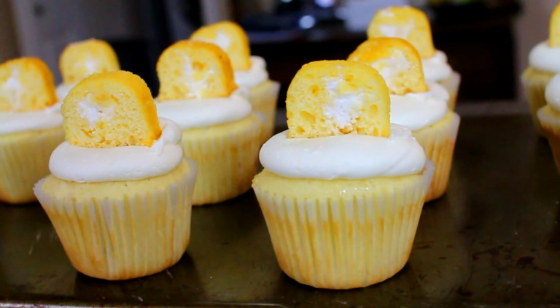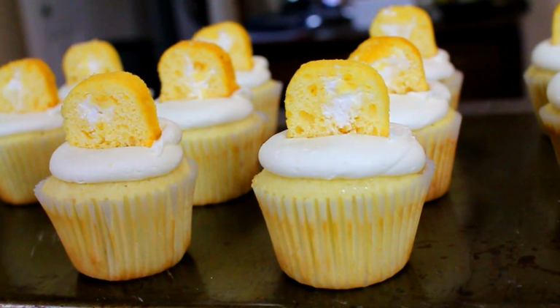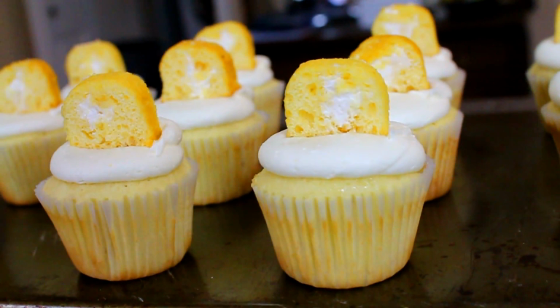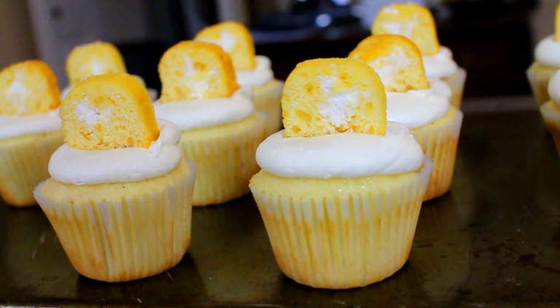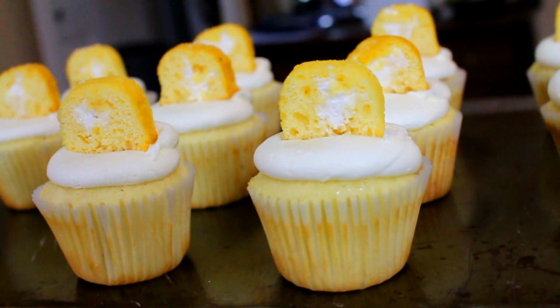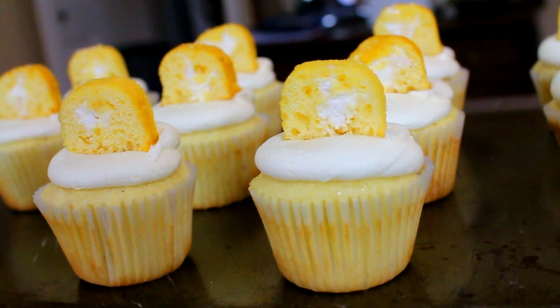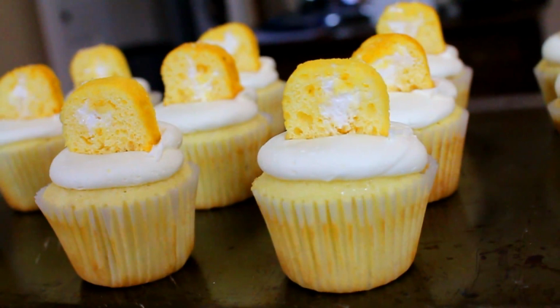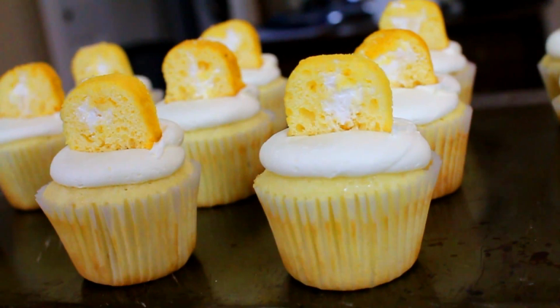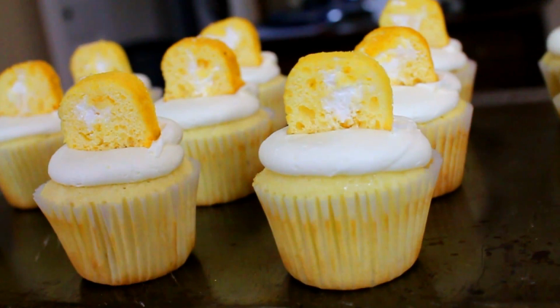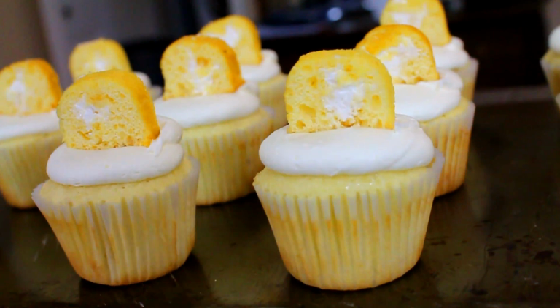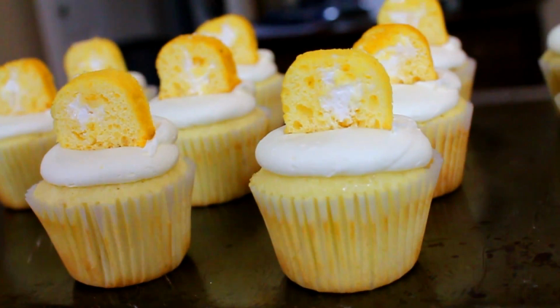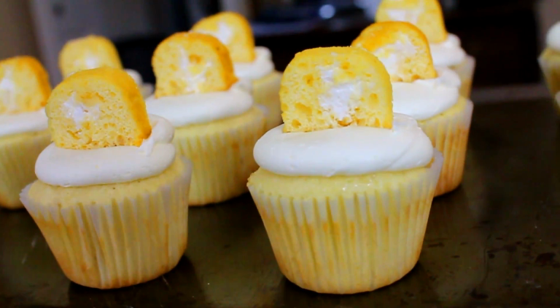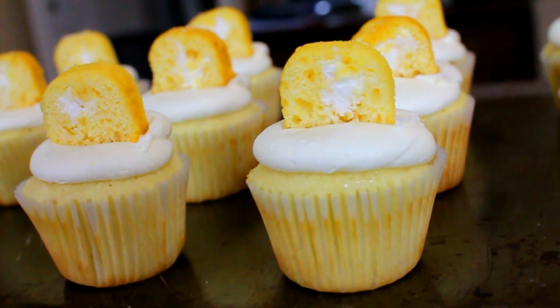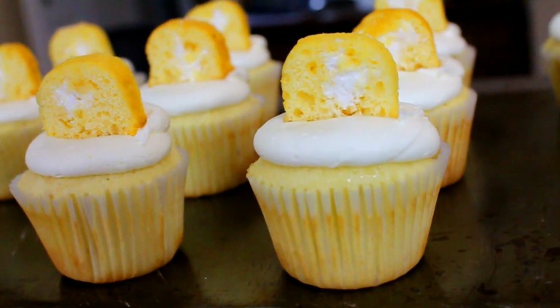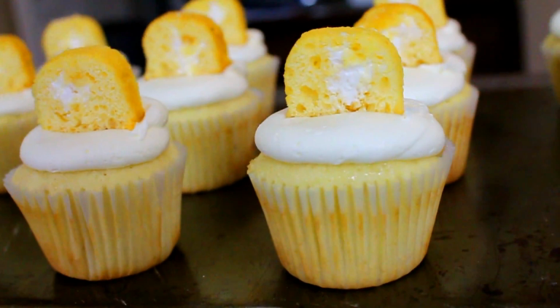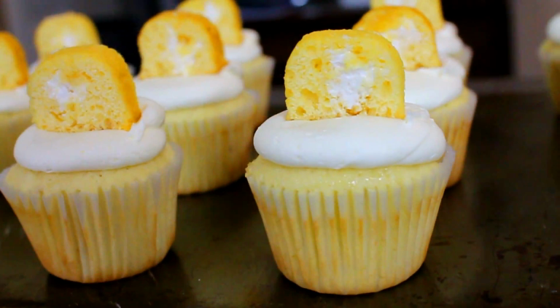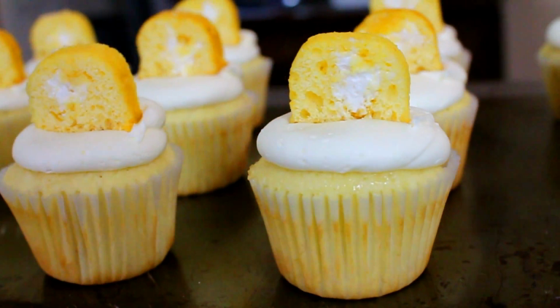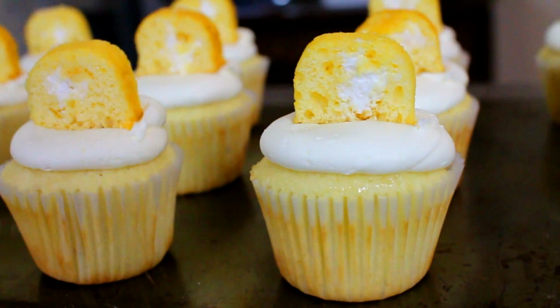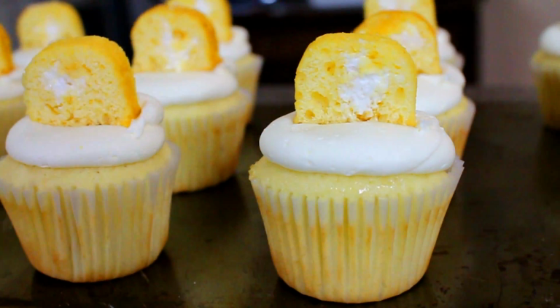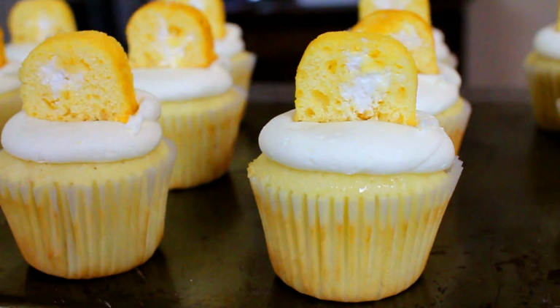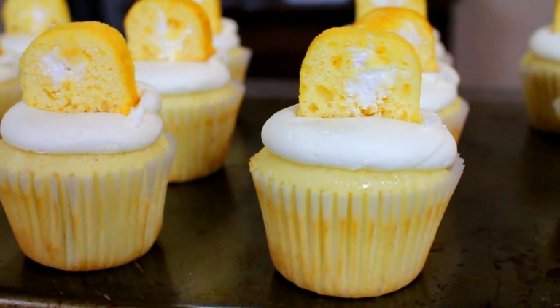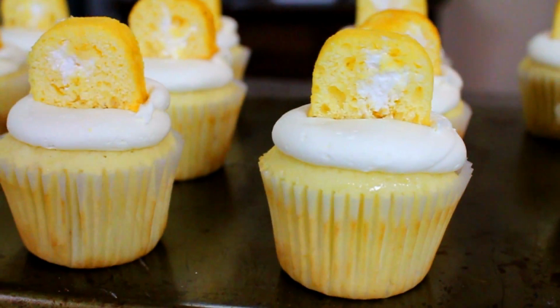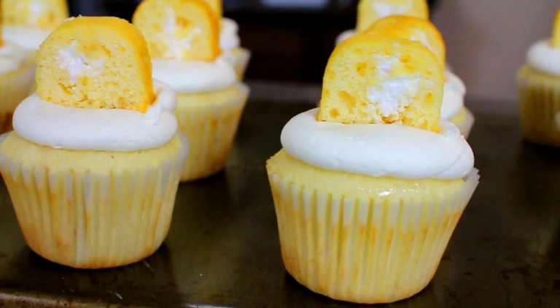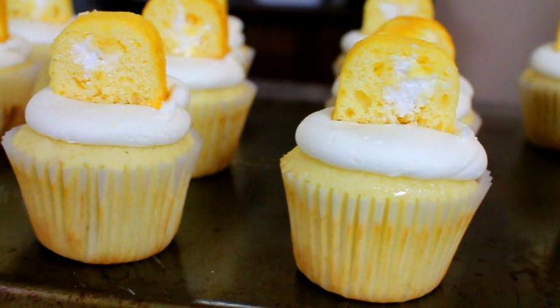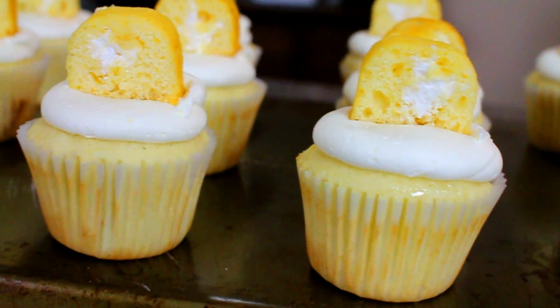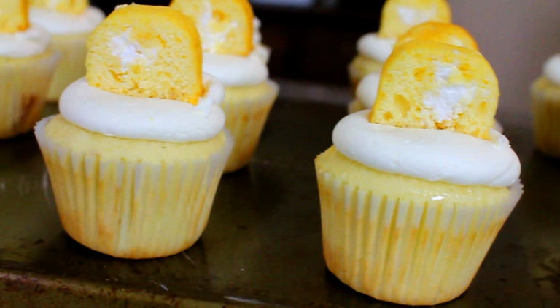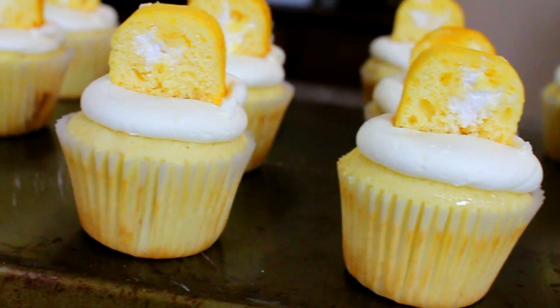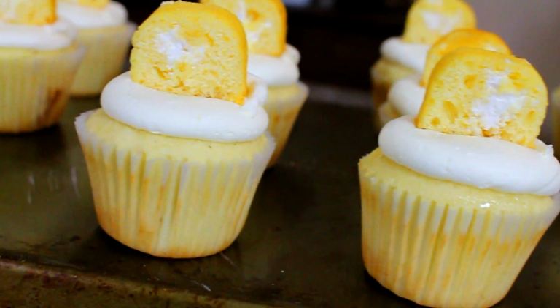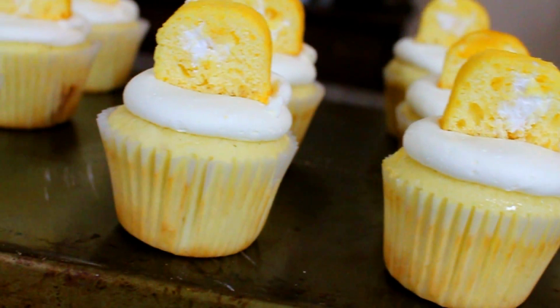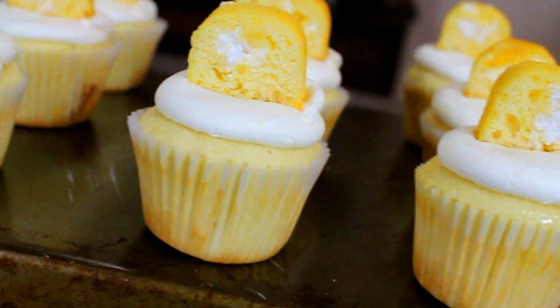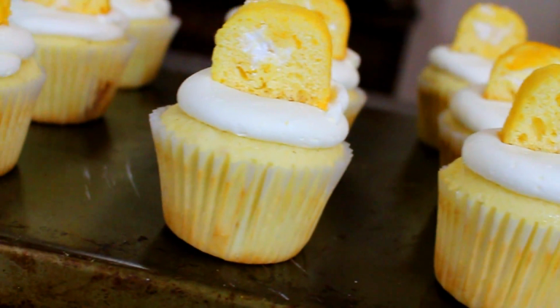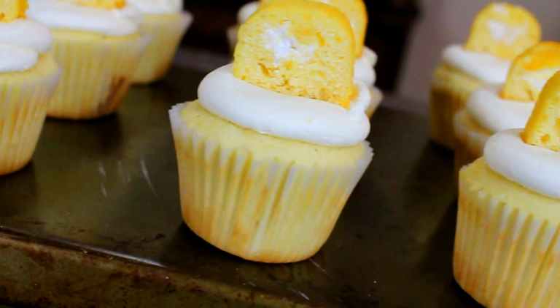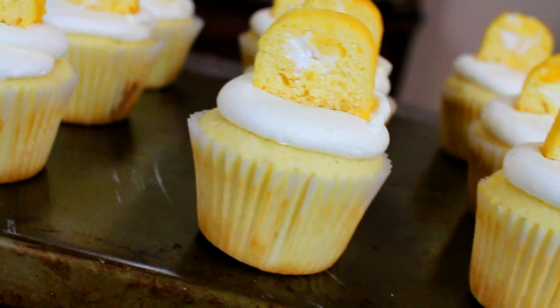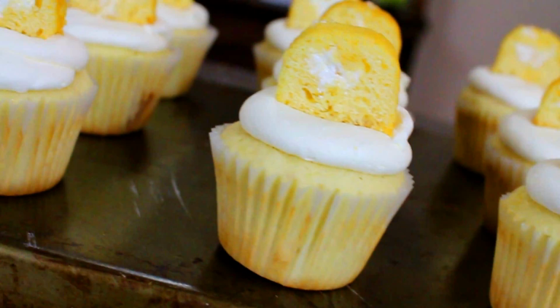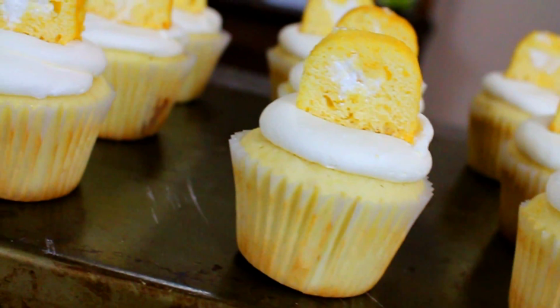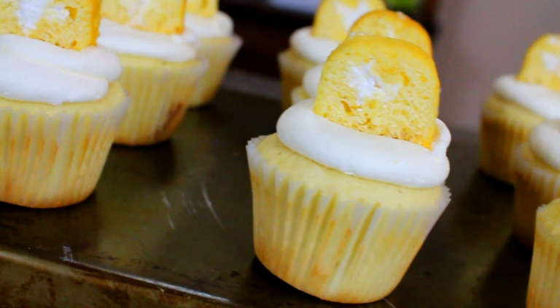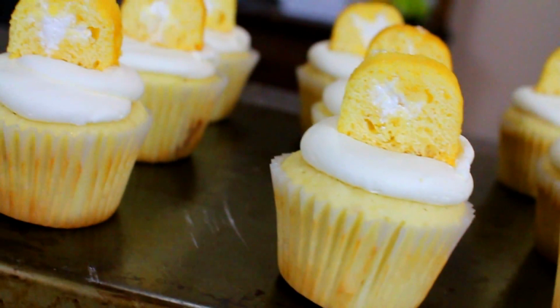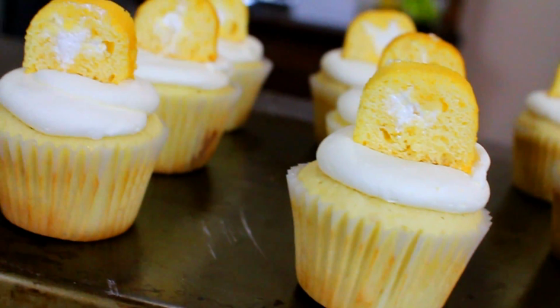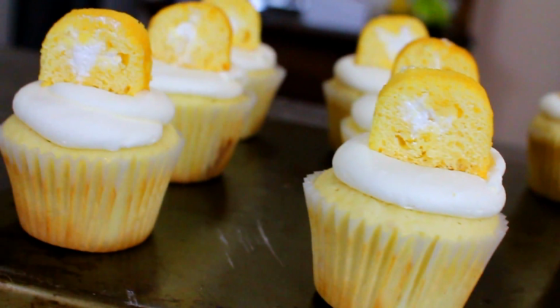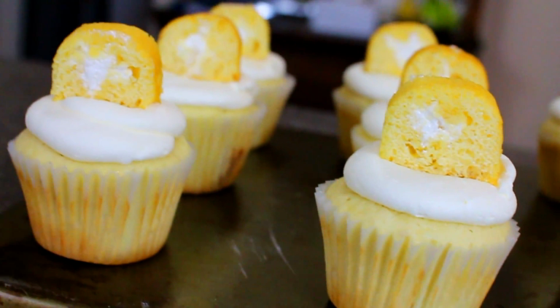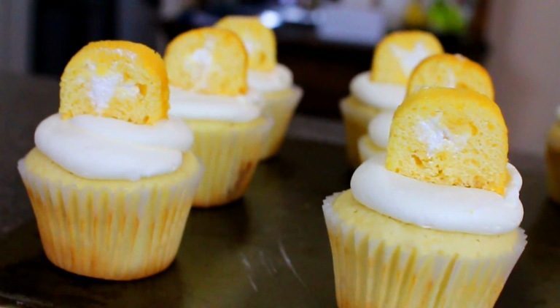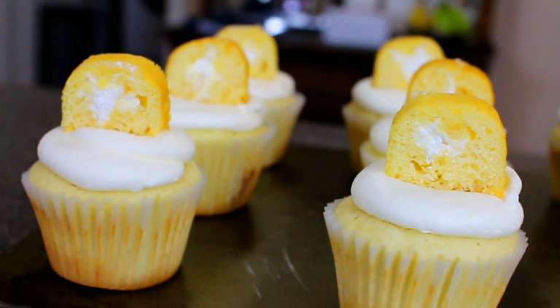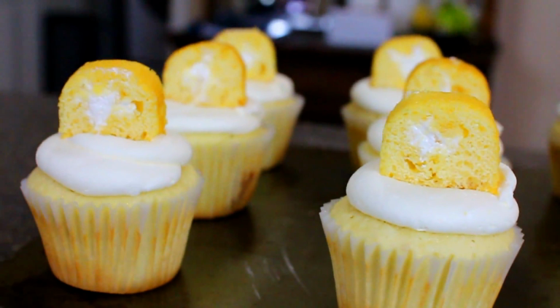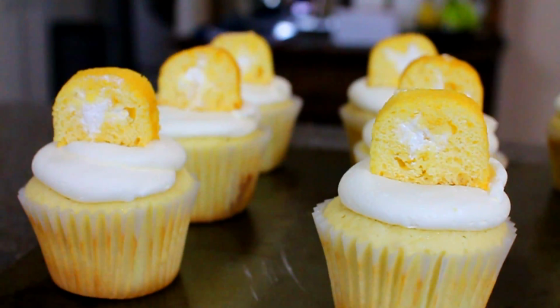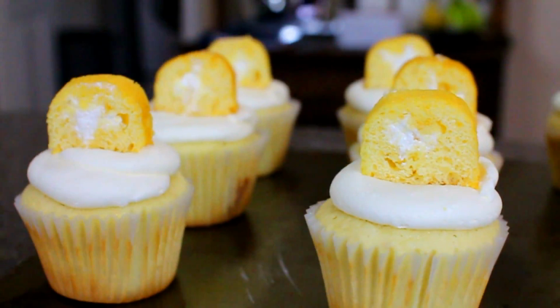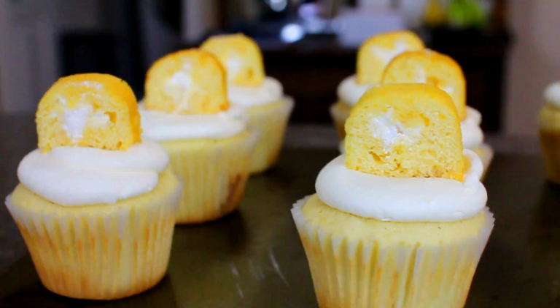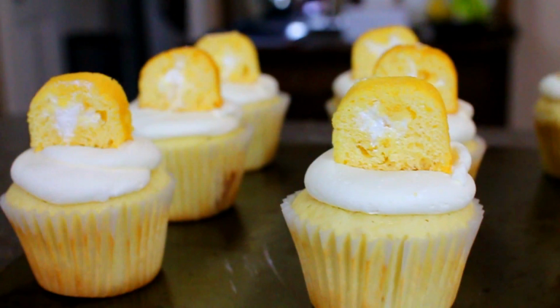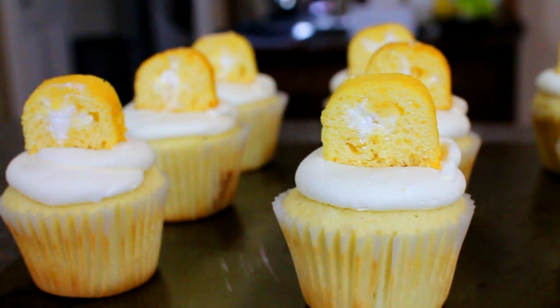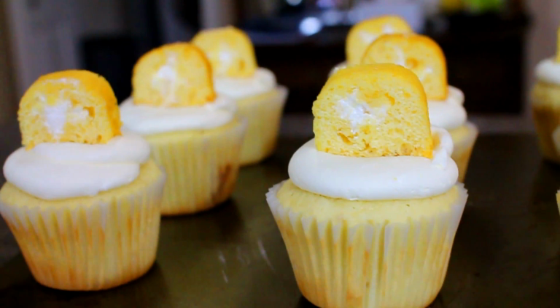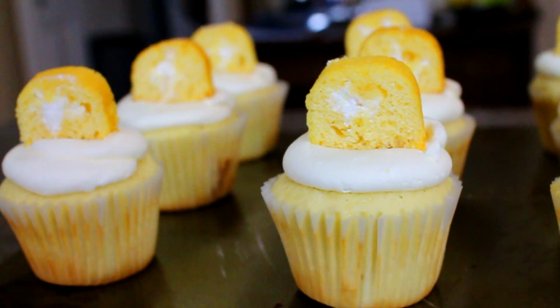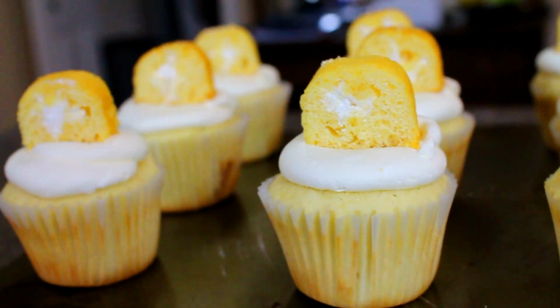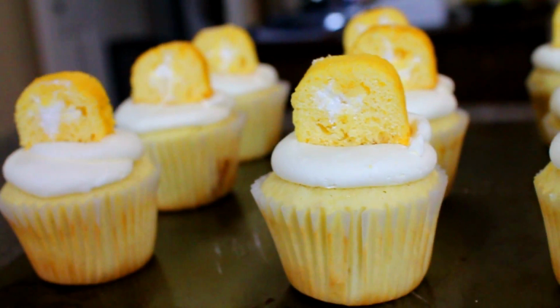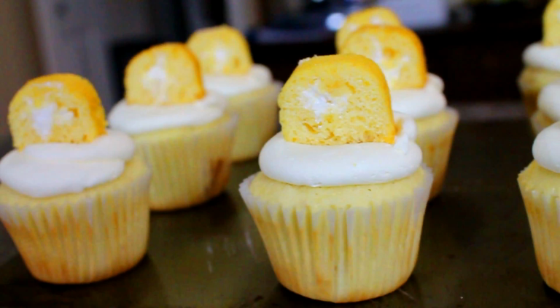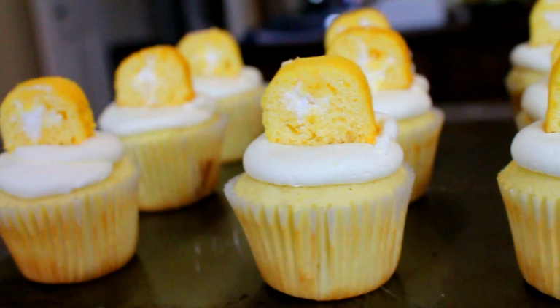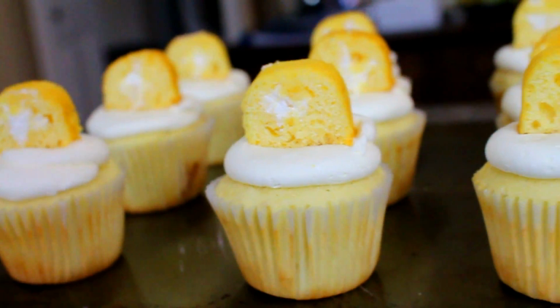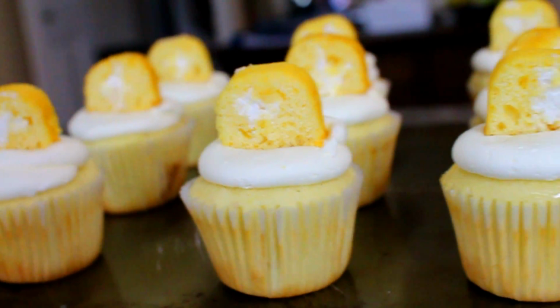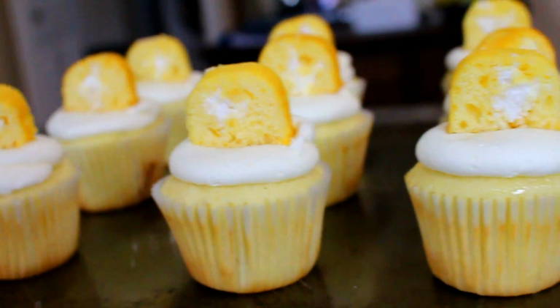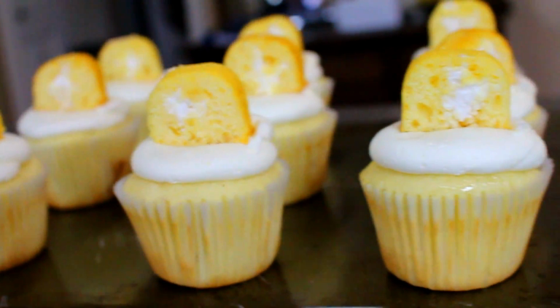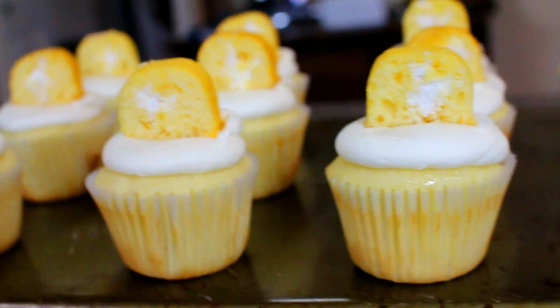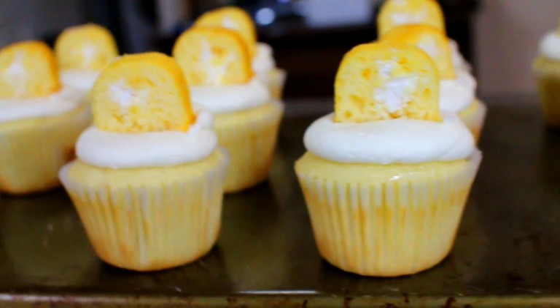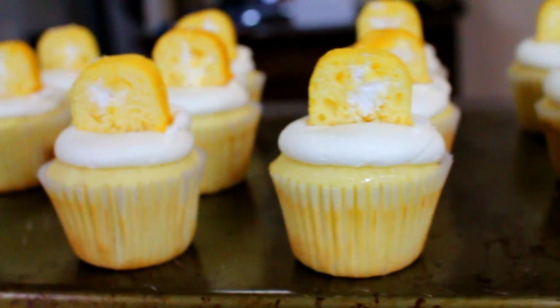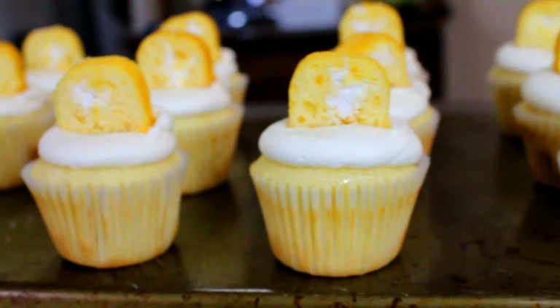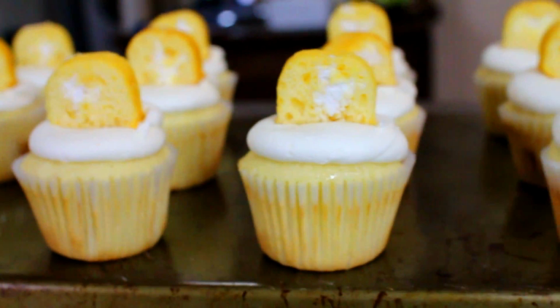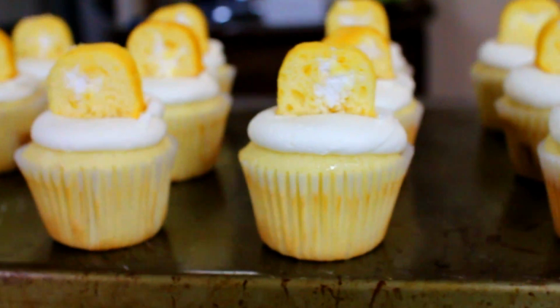Hey guys, it's Patrick and today I'm going to show you how to make these amazing Twinkie cupcakes. Let's just hop right into the video.